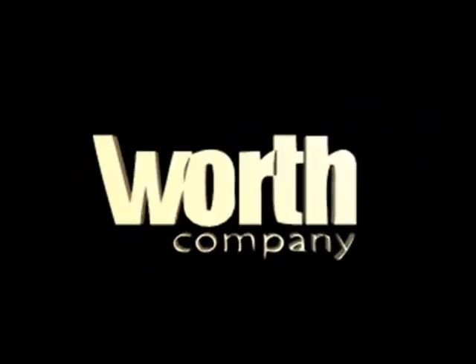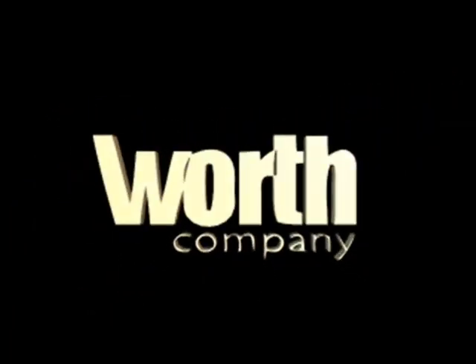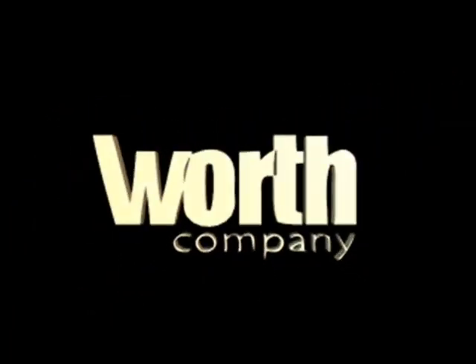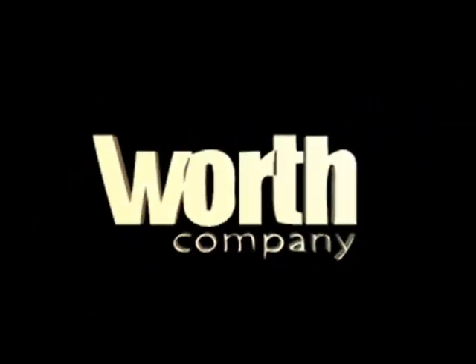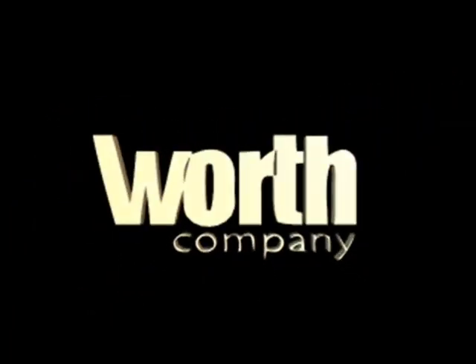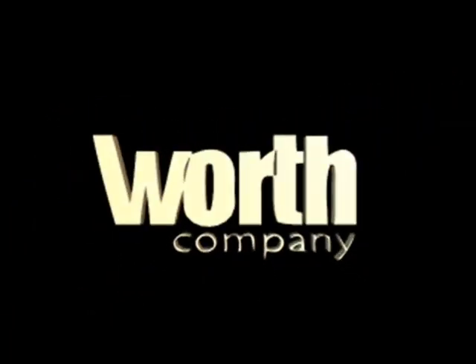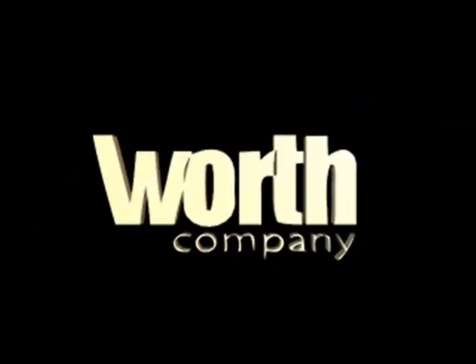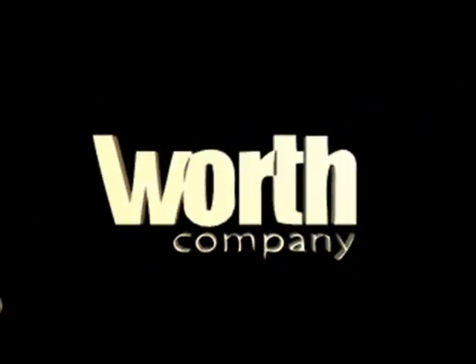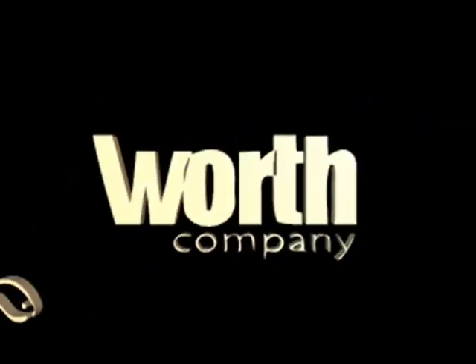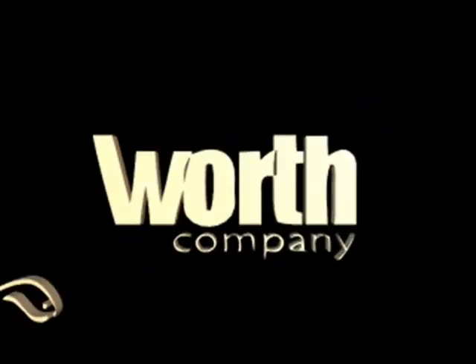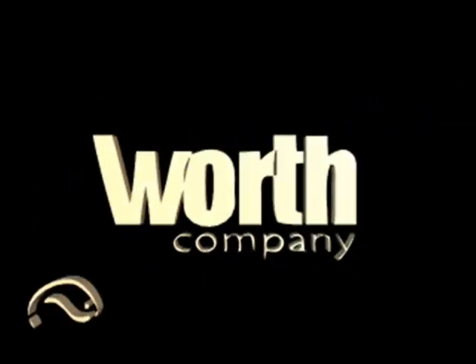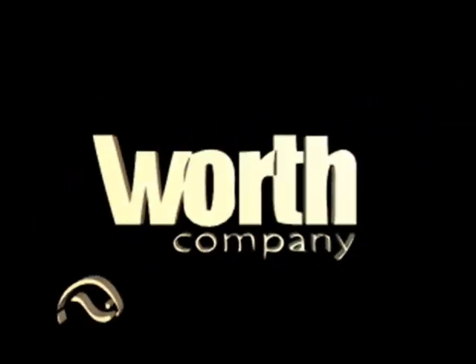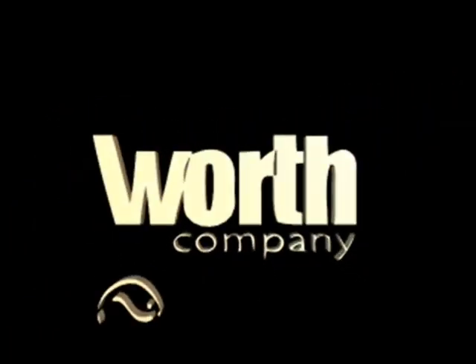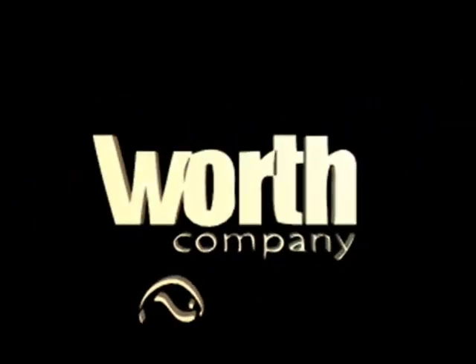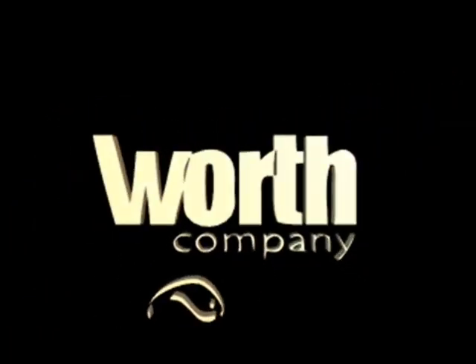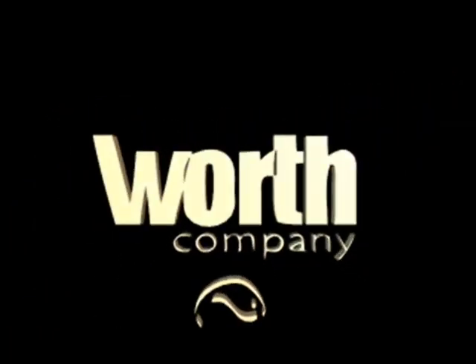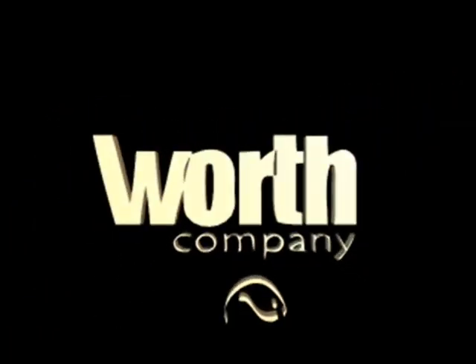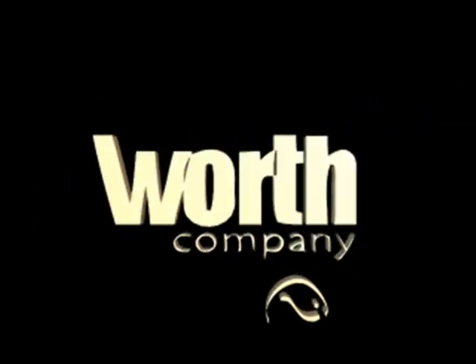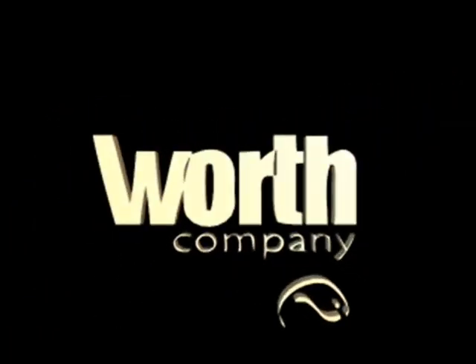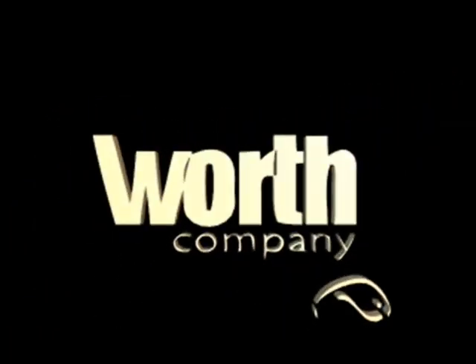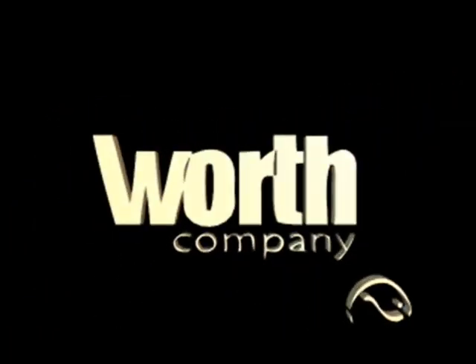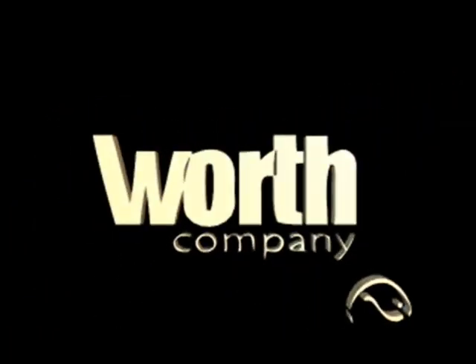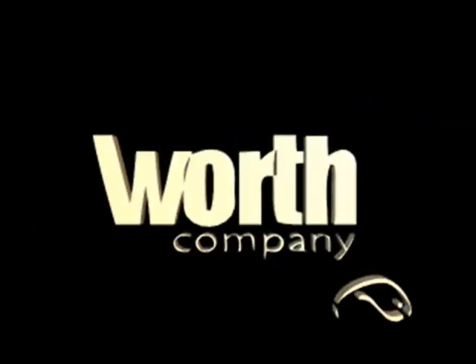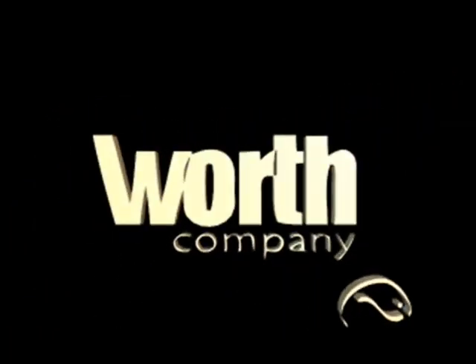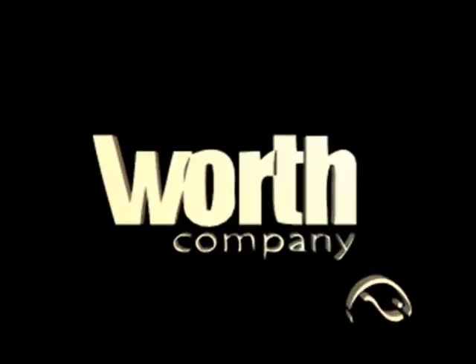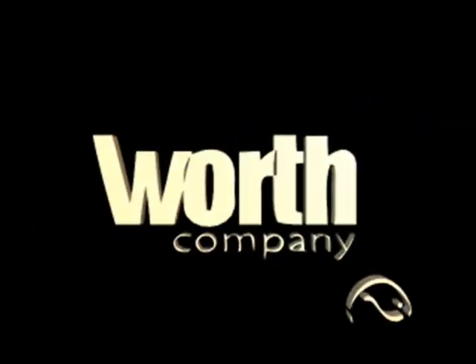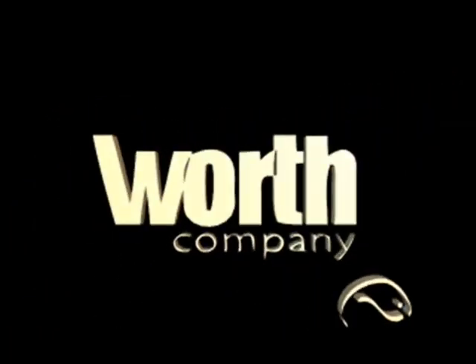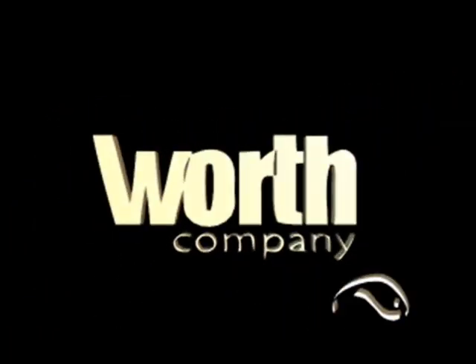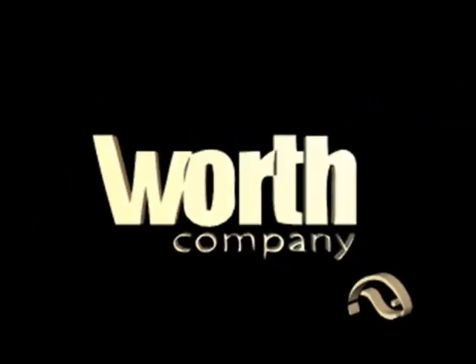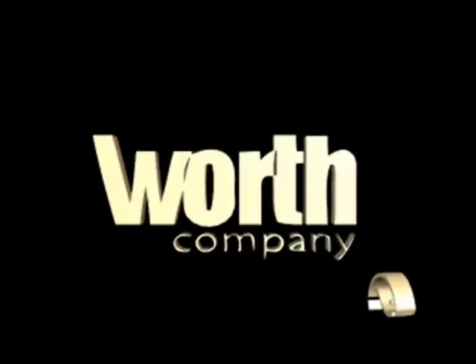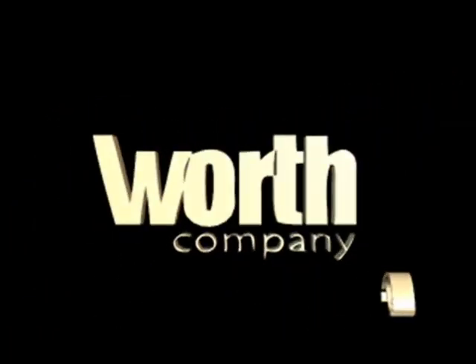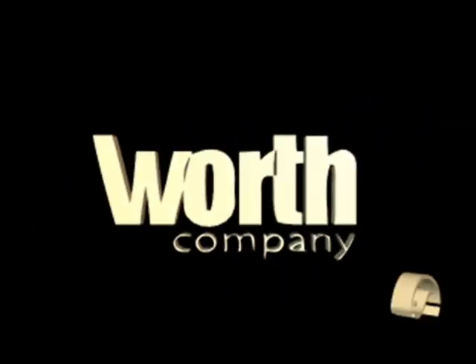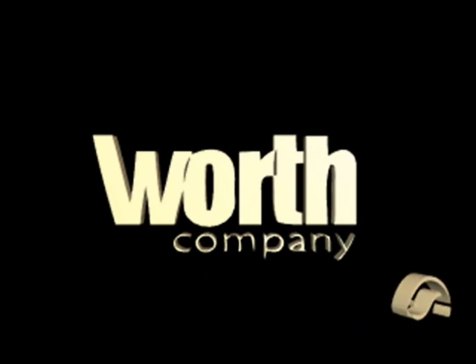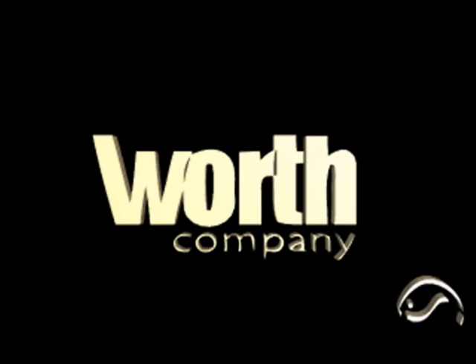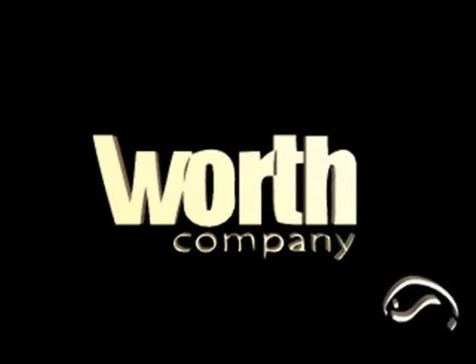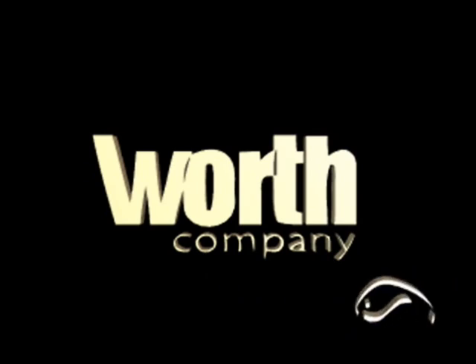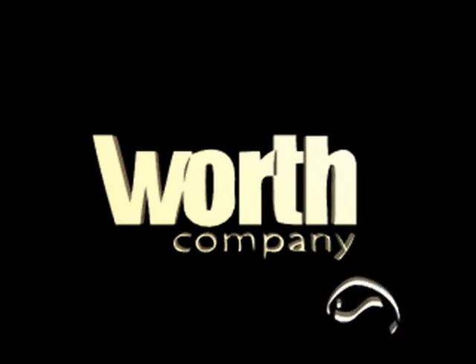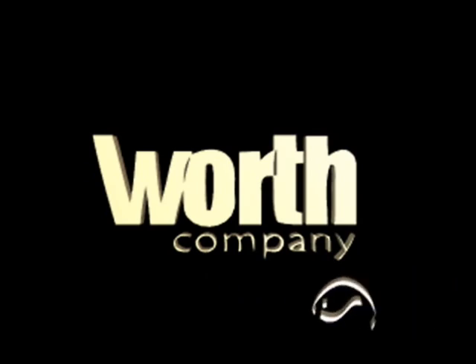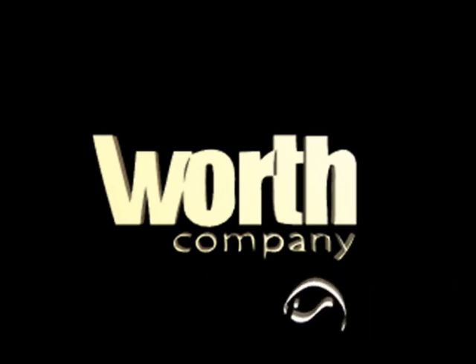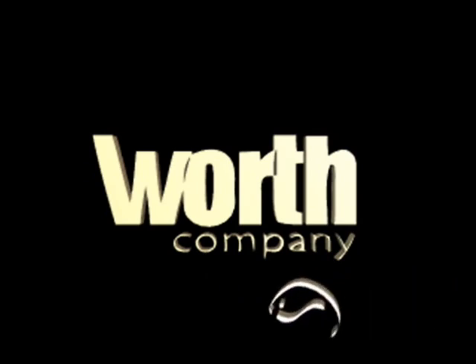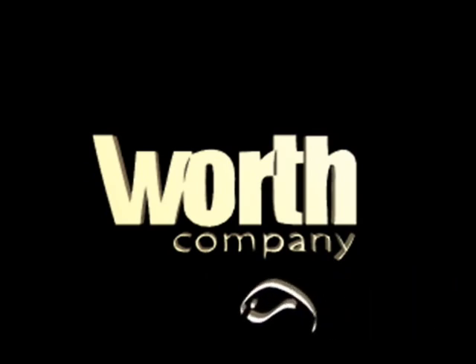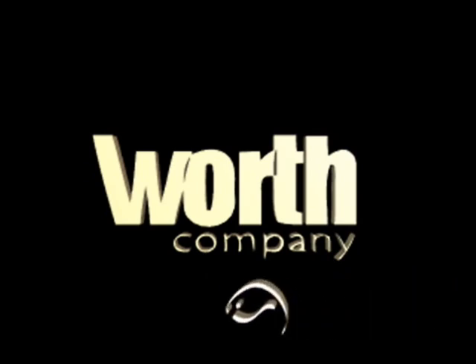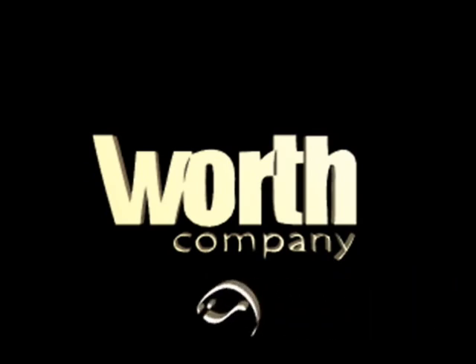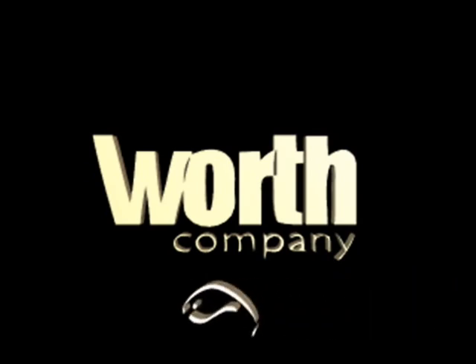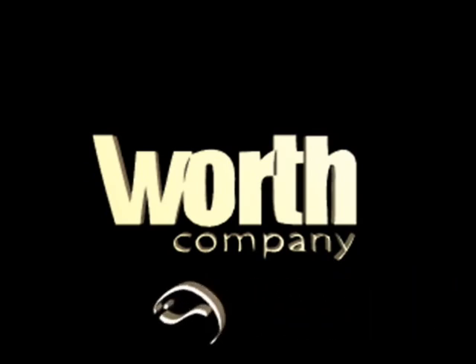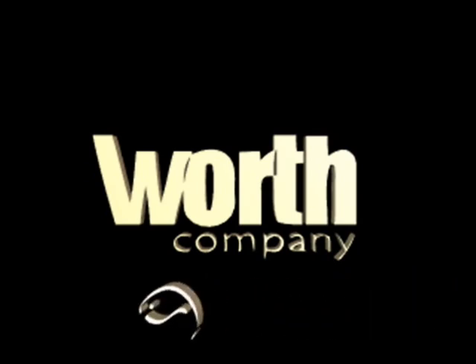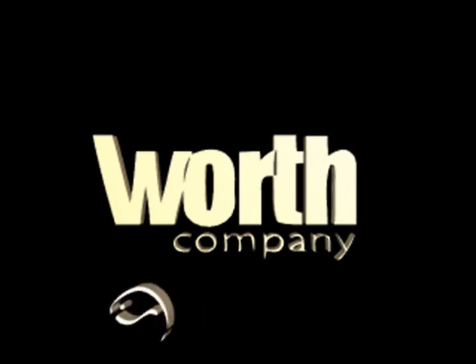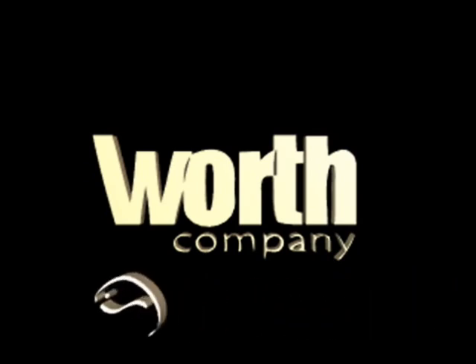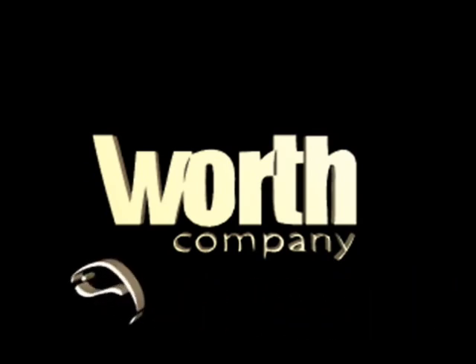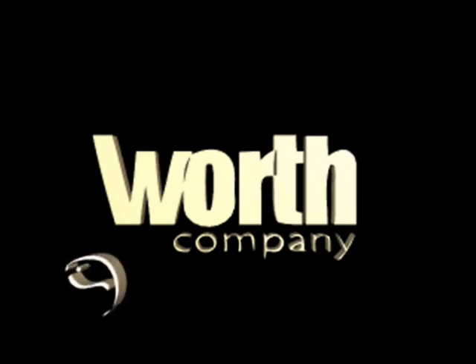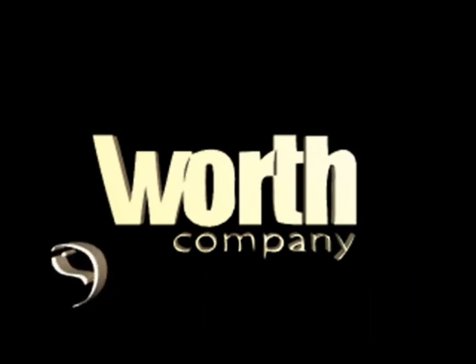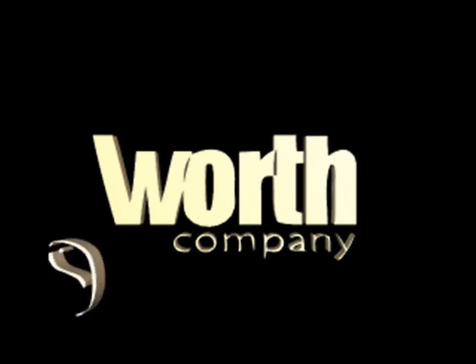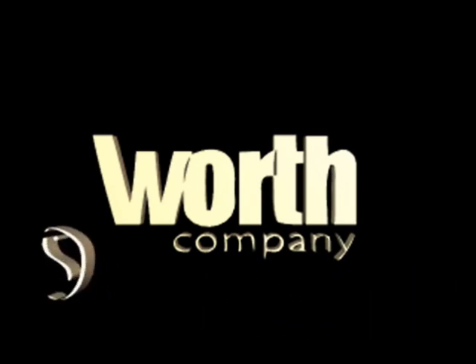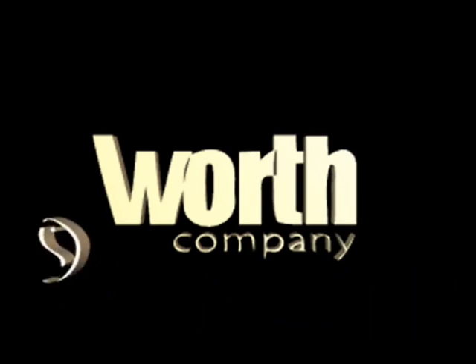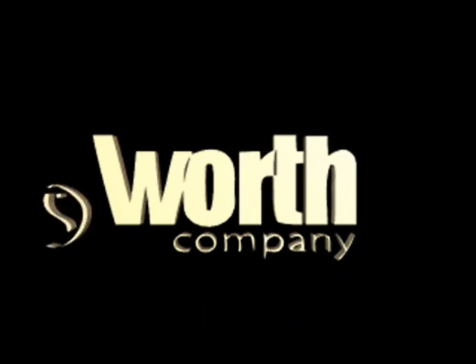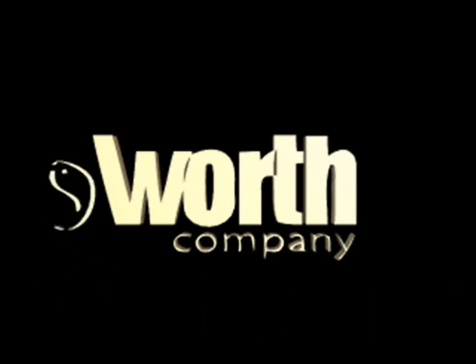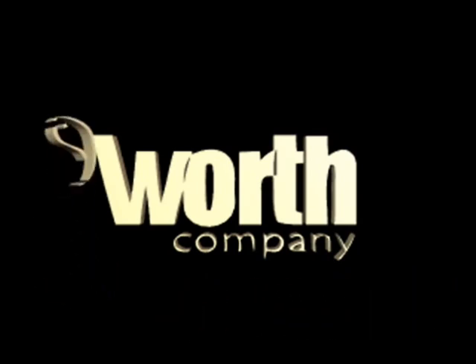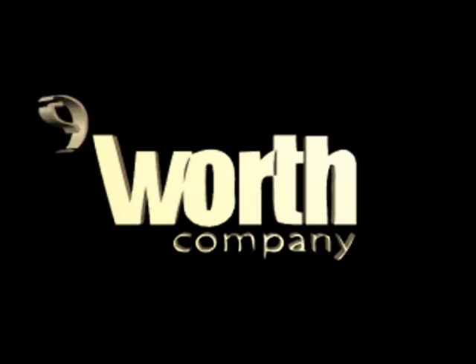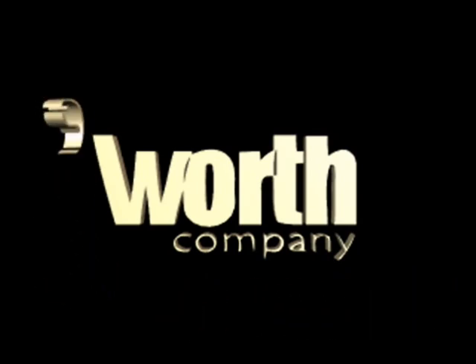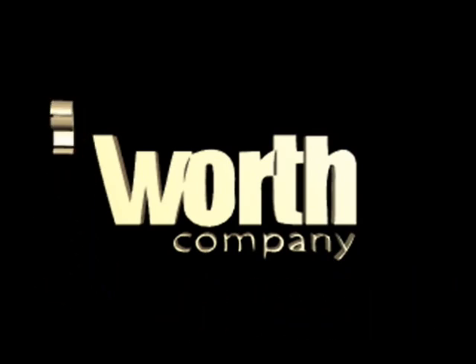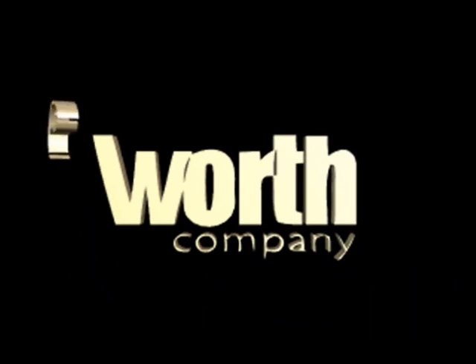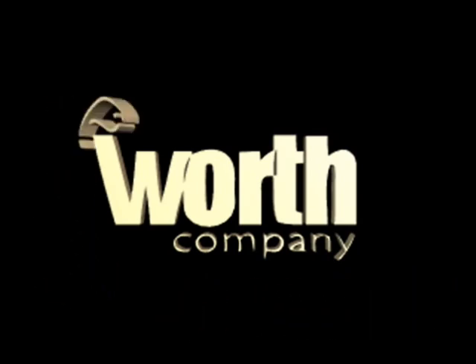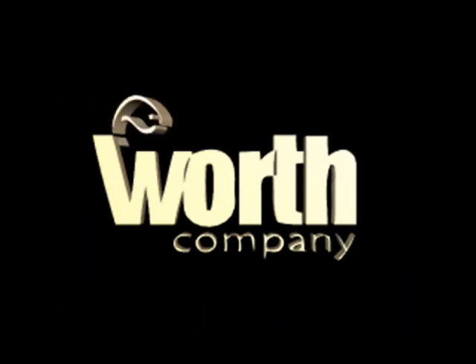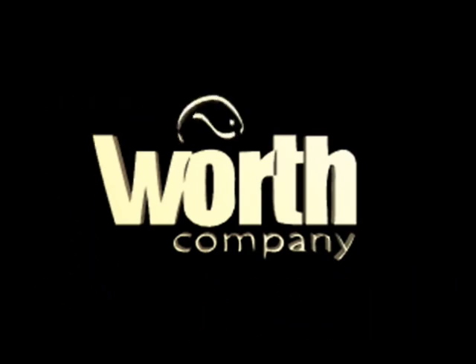Please feel free to contact us for further information on the Worth industrial wireformer. Thank you.